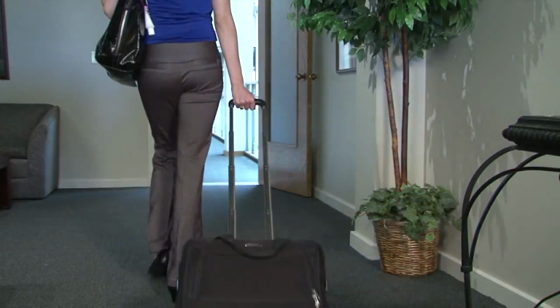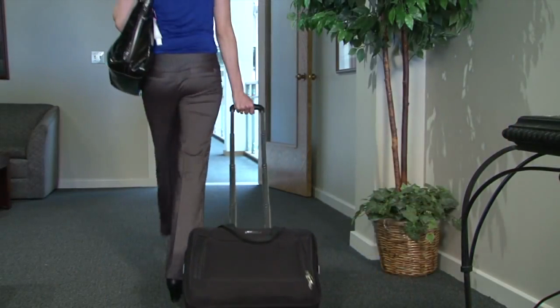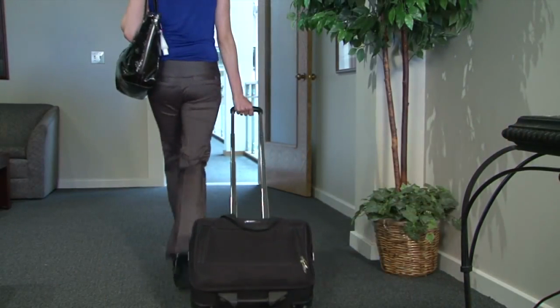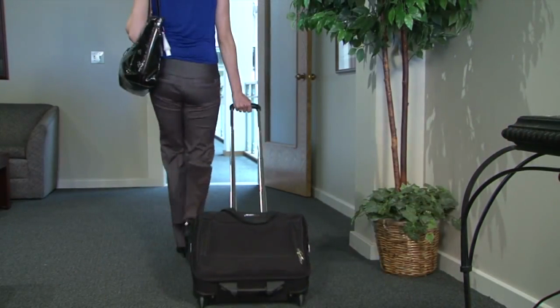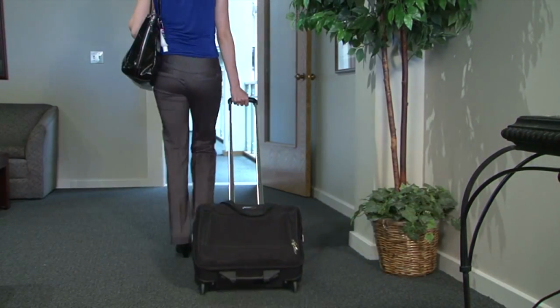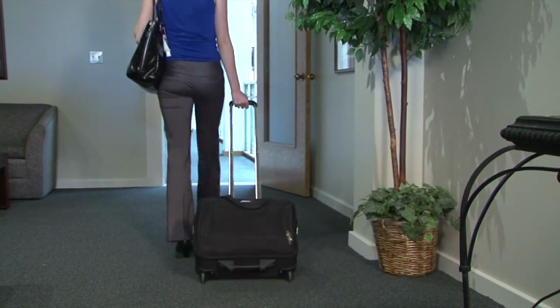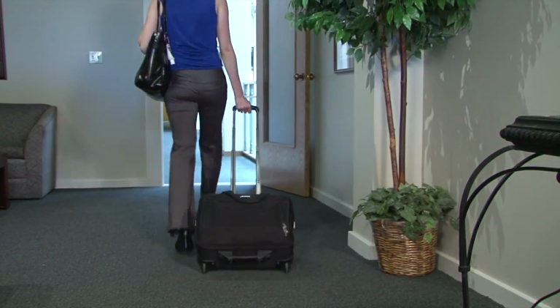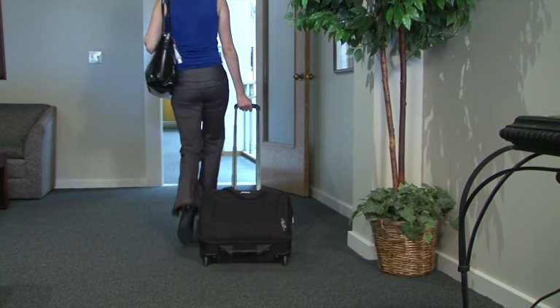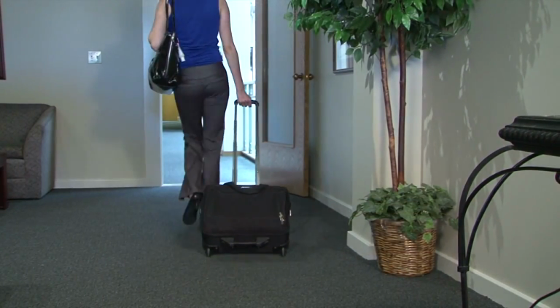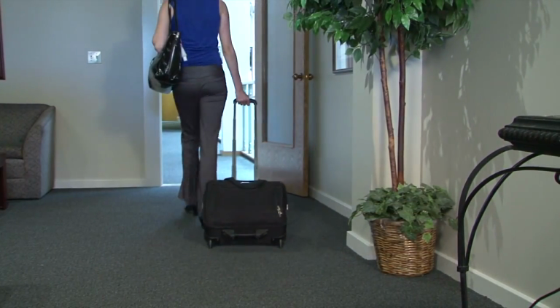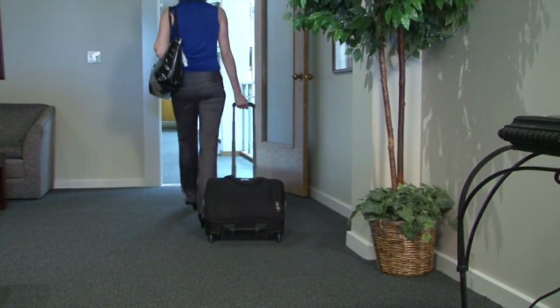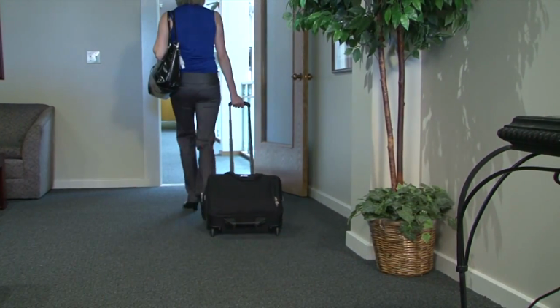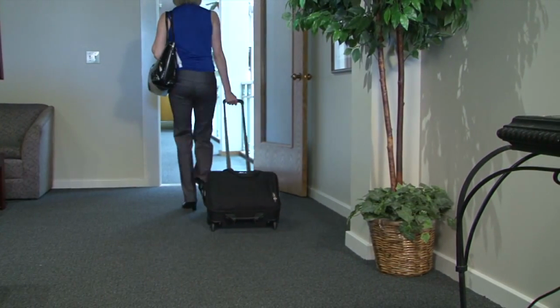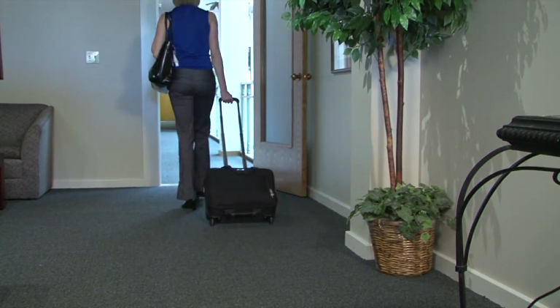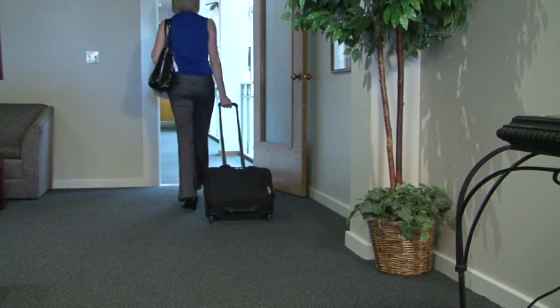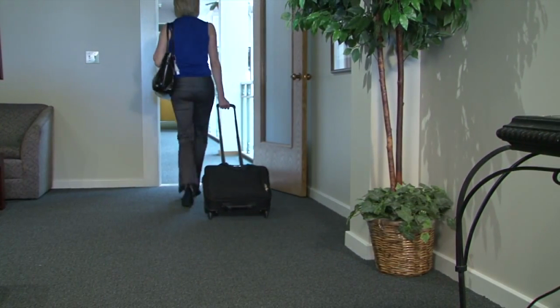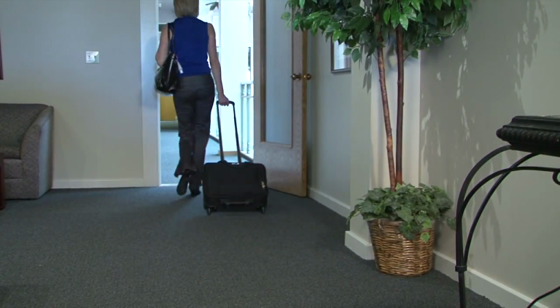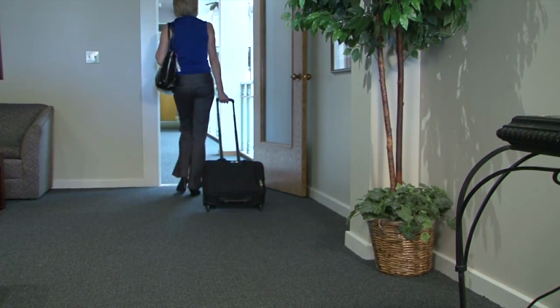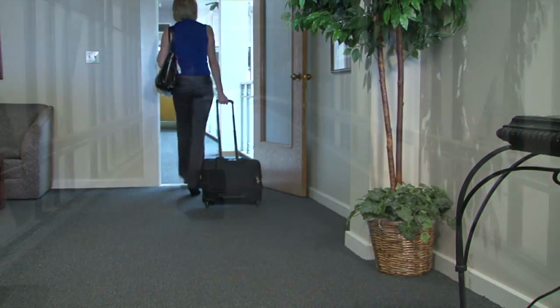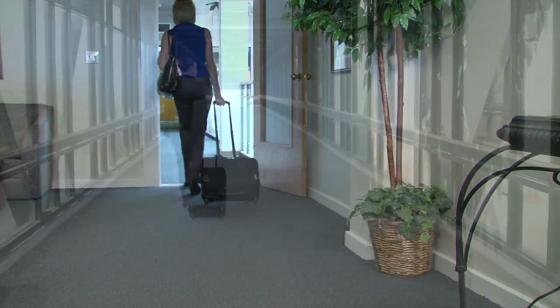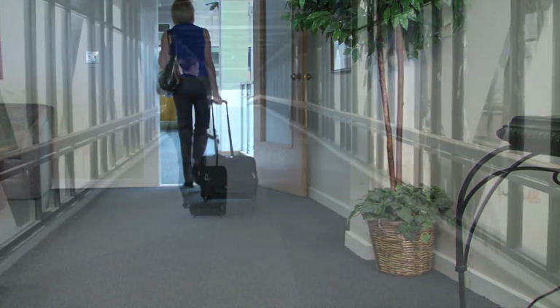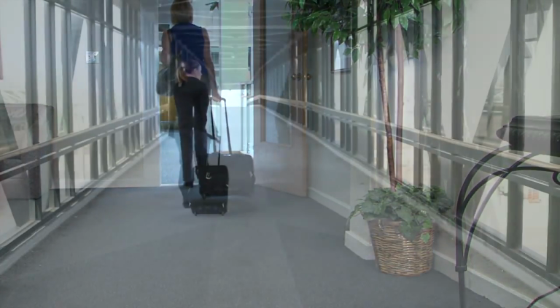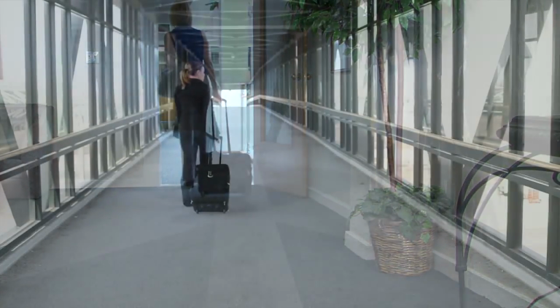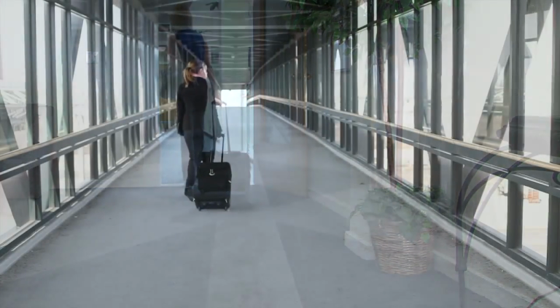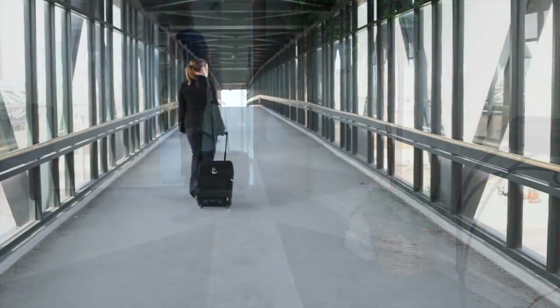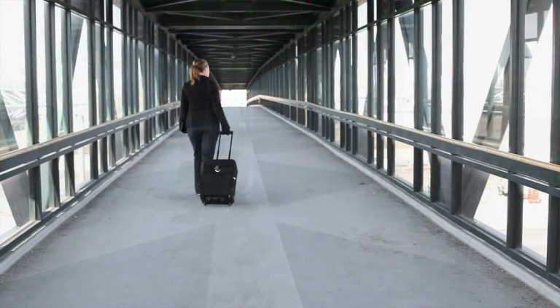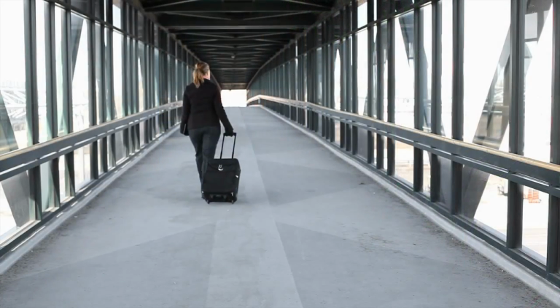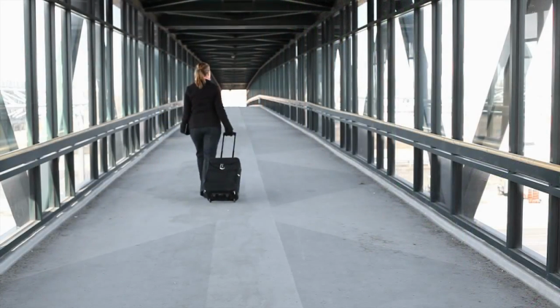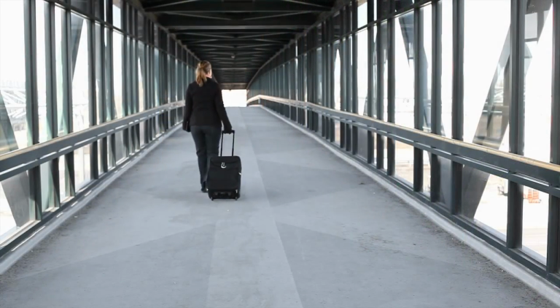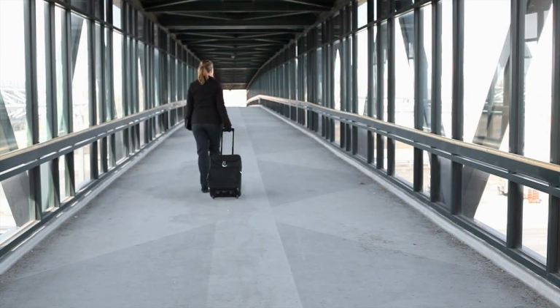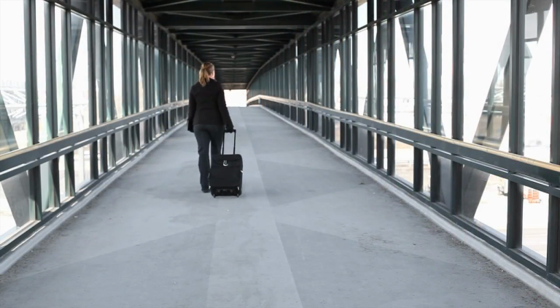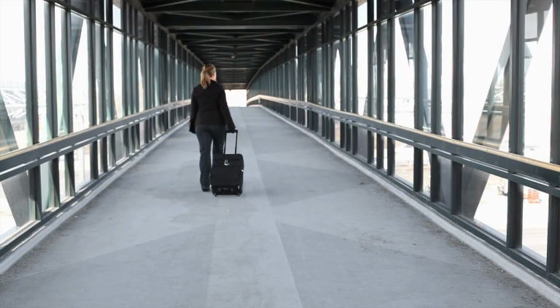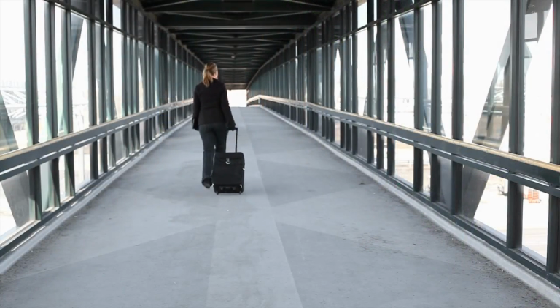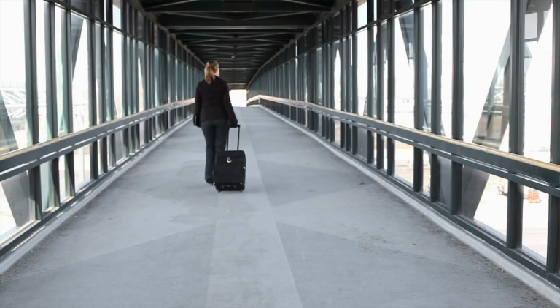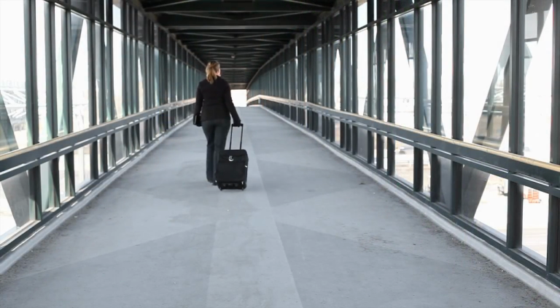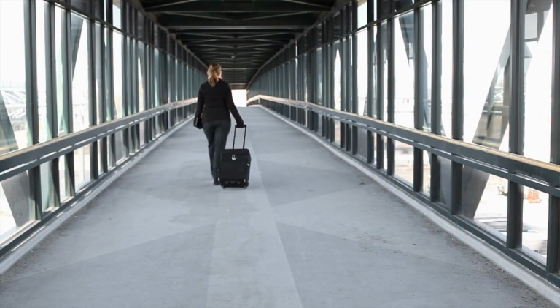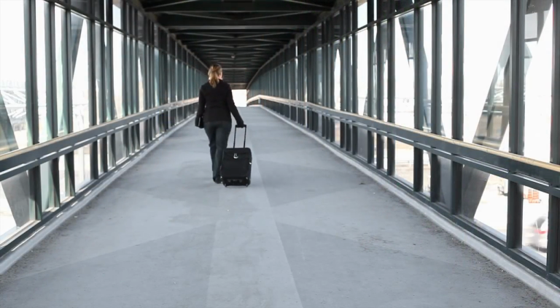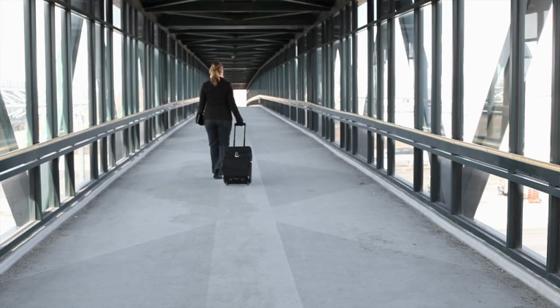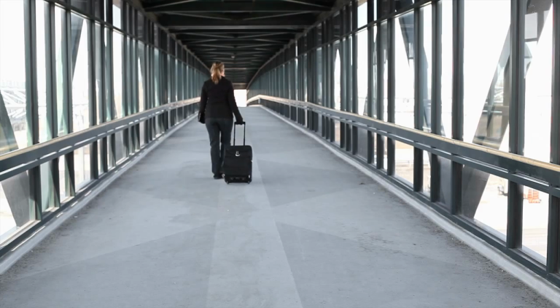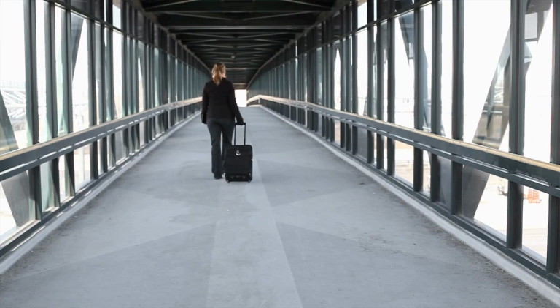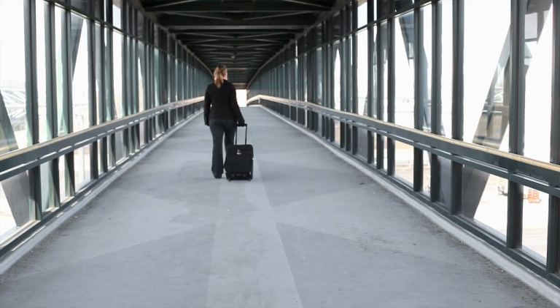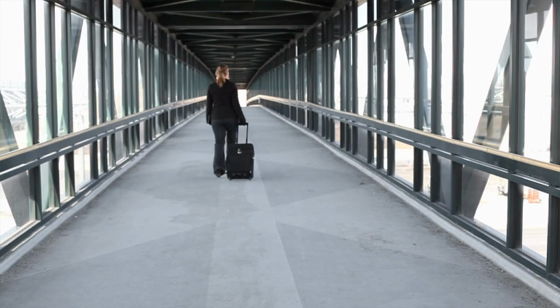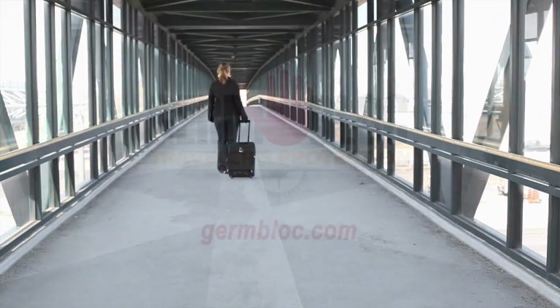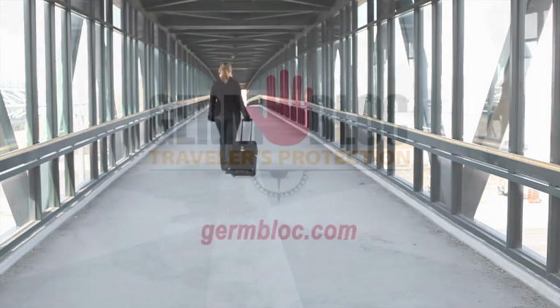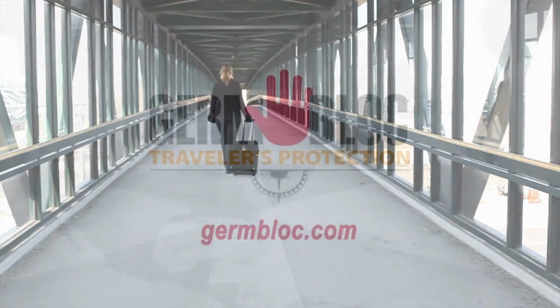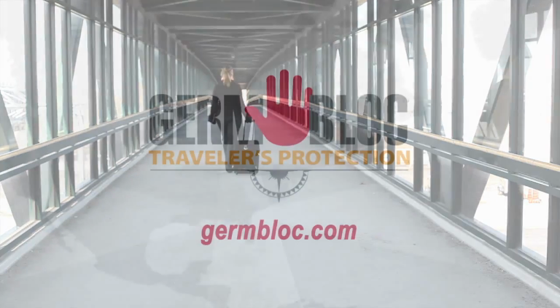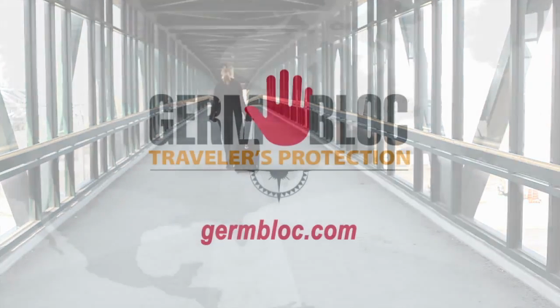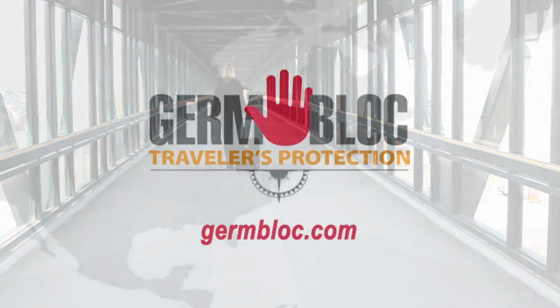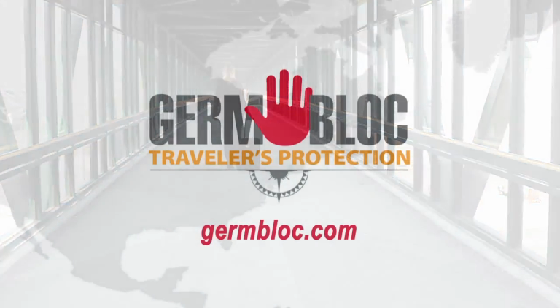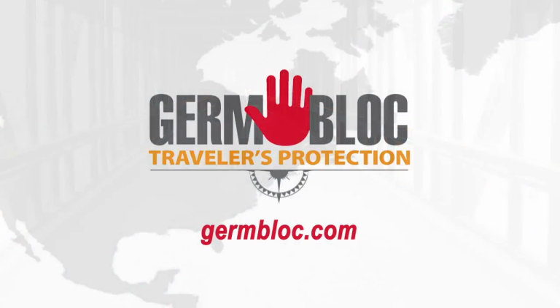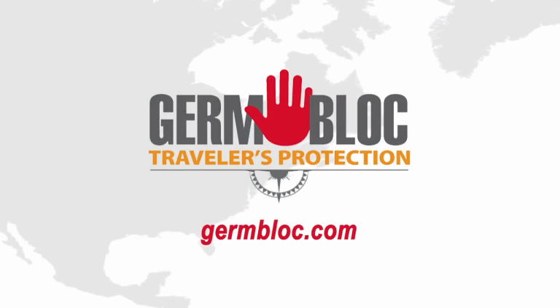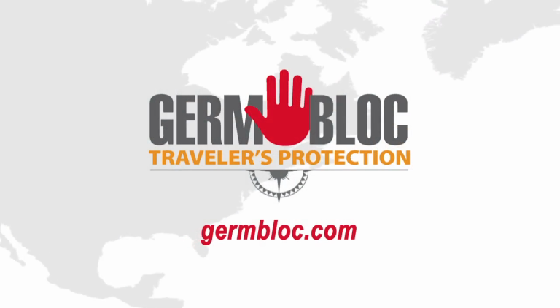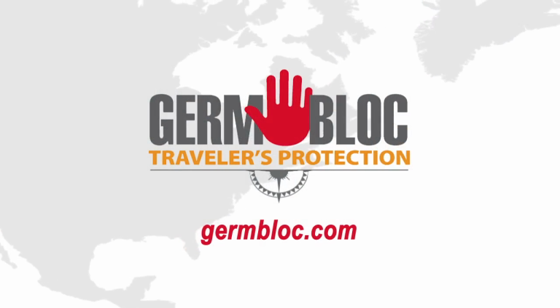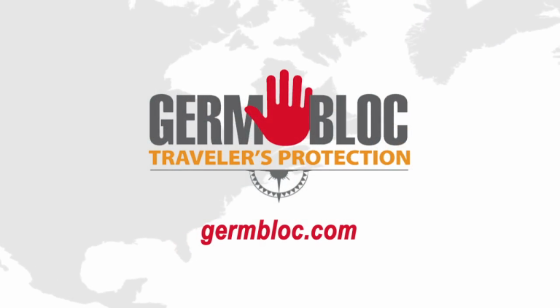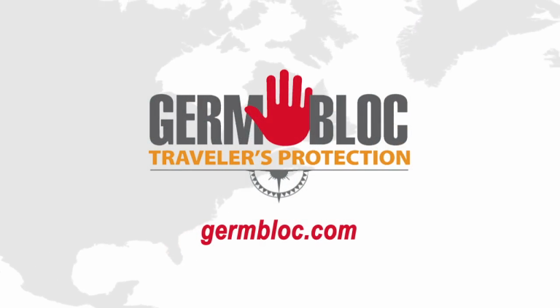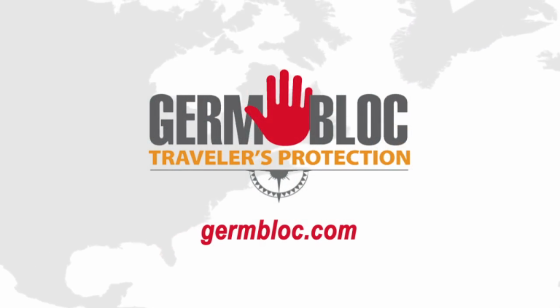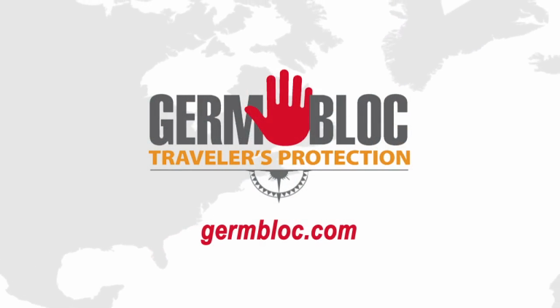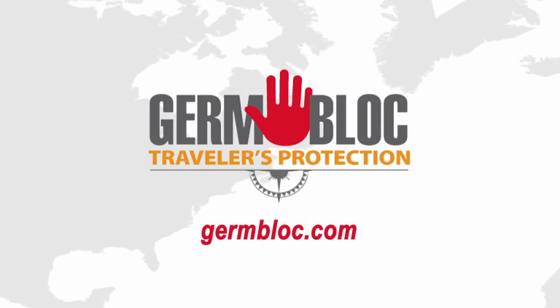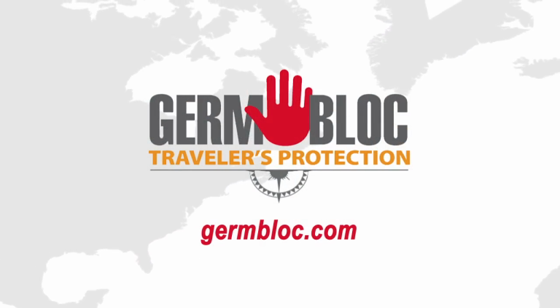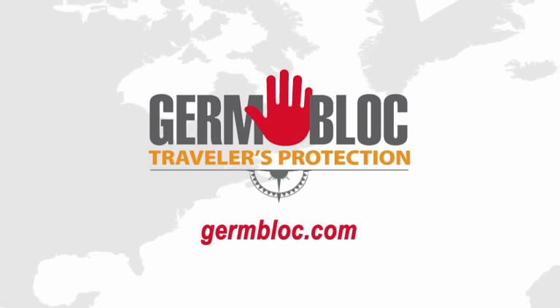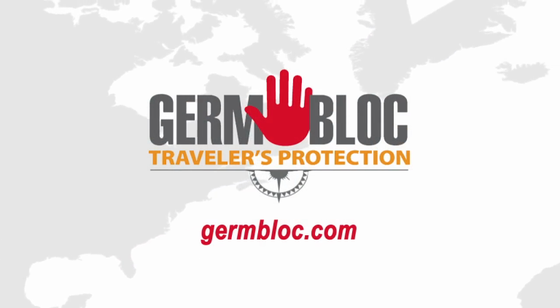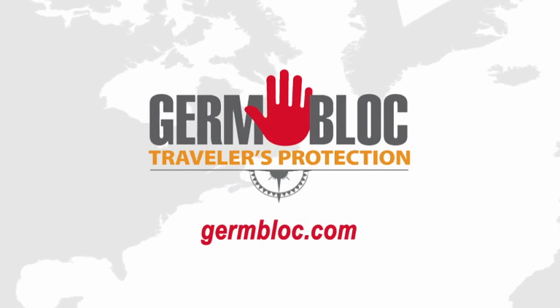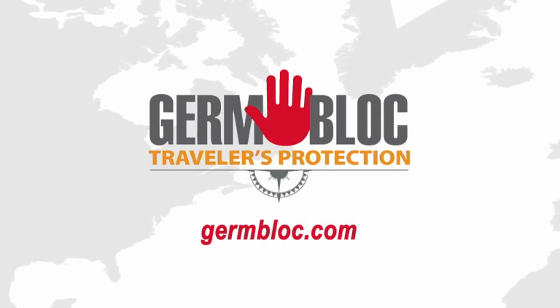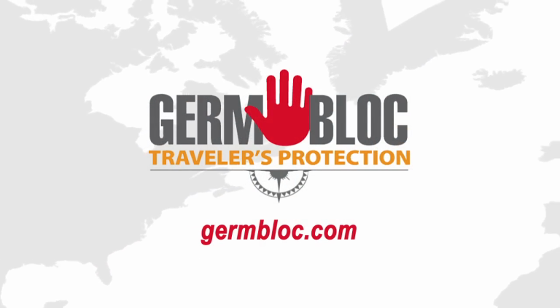GermBlock Travel Pack. Protection for your hands, the things you touch, and what you wear. To learn more, visit GermBlock.com.